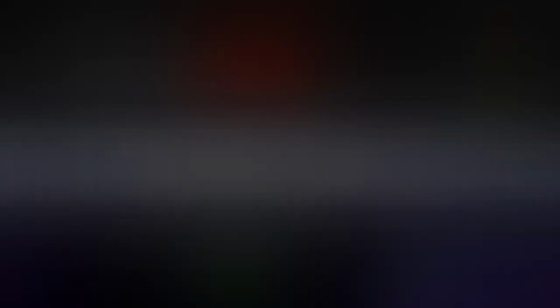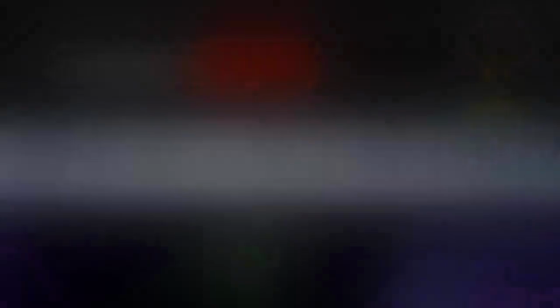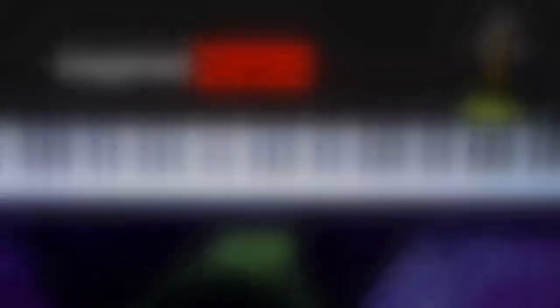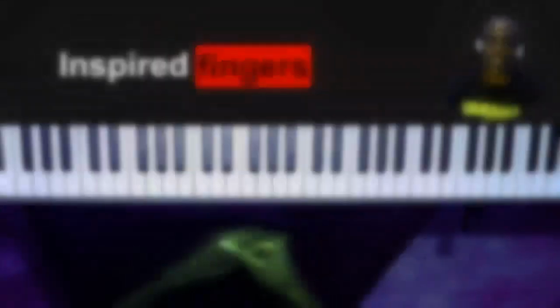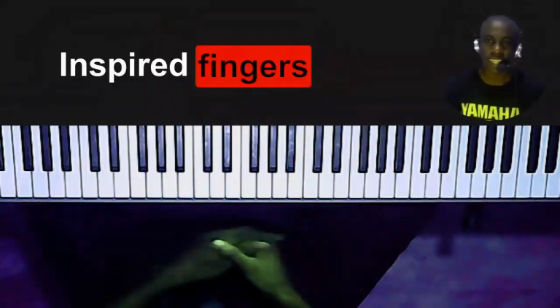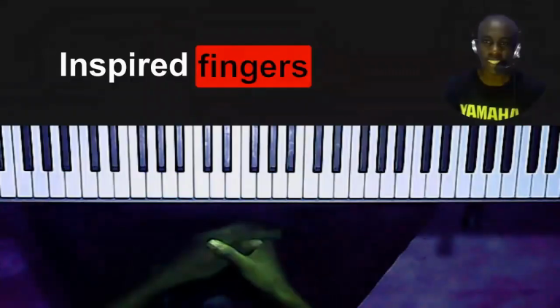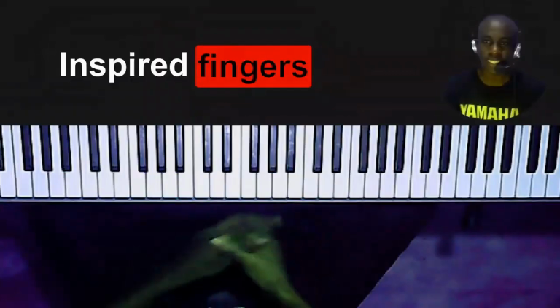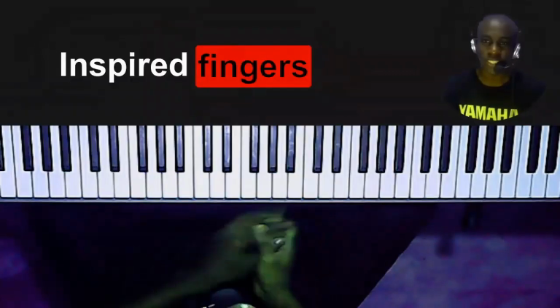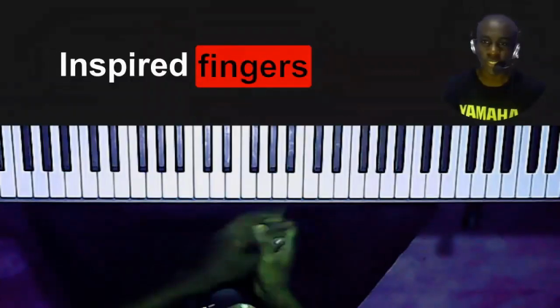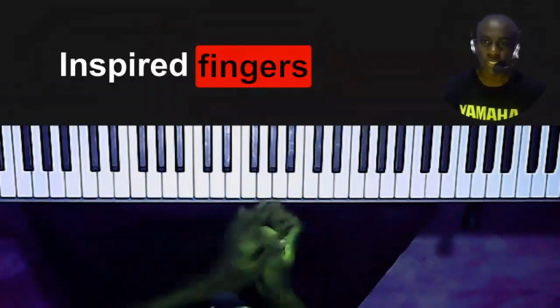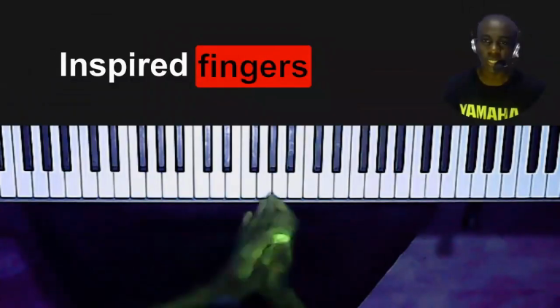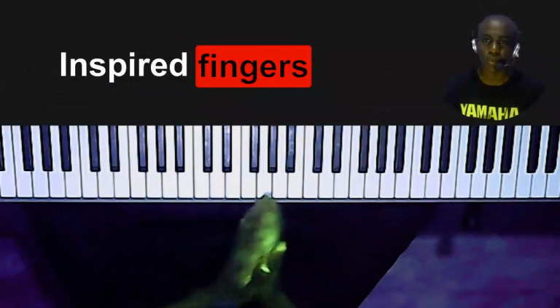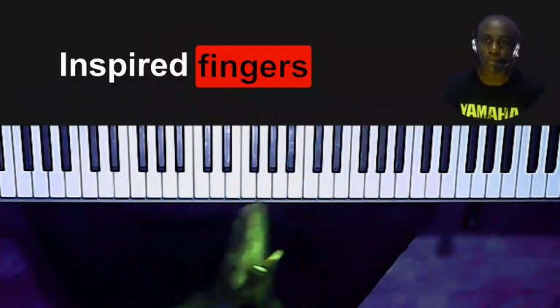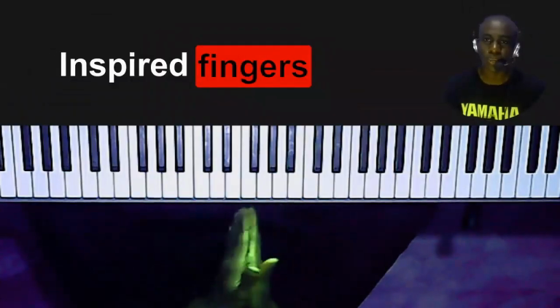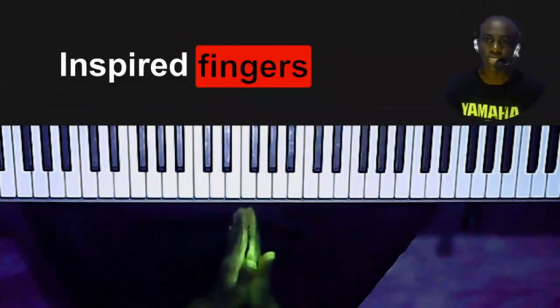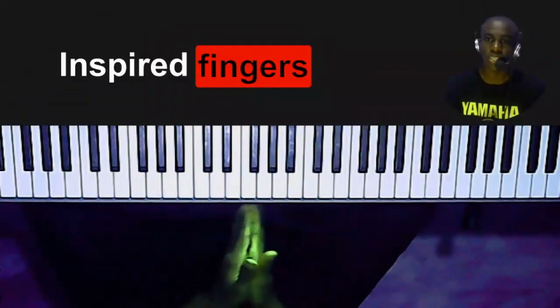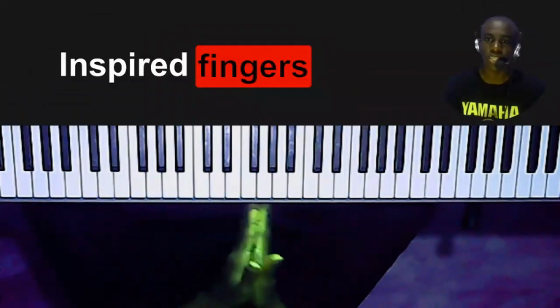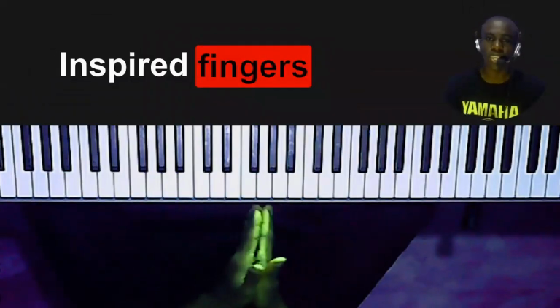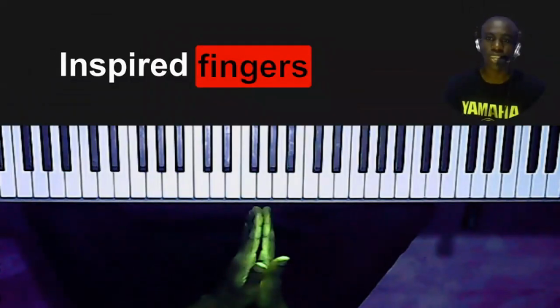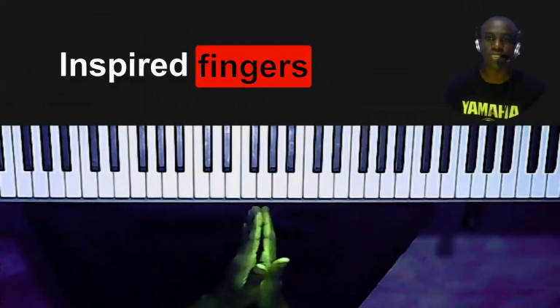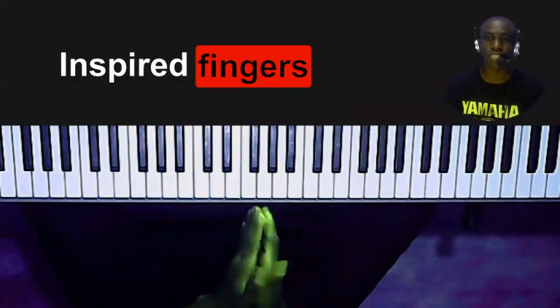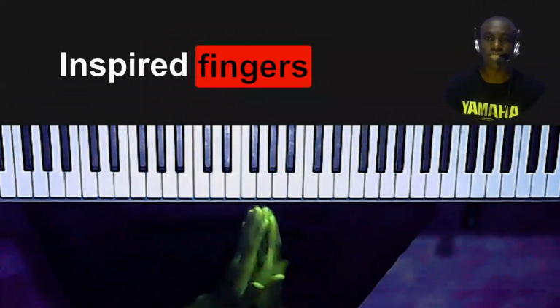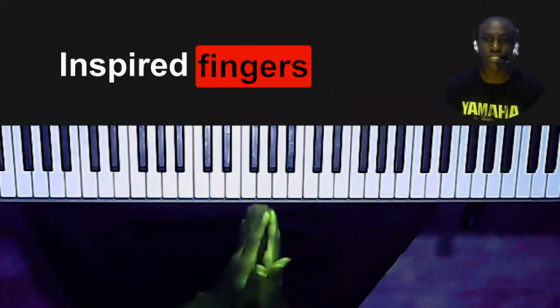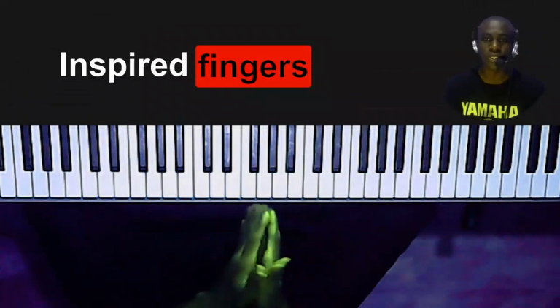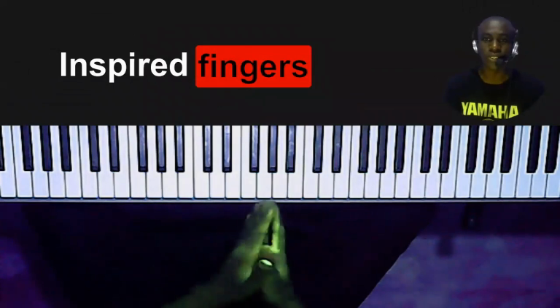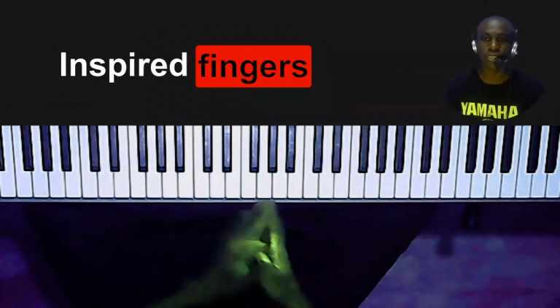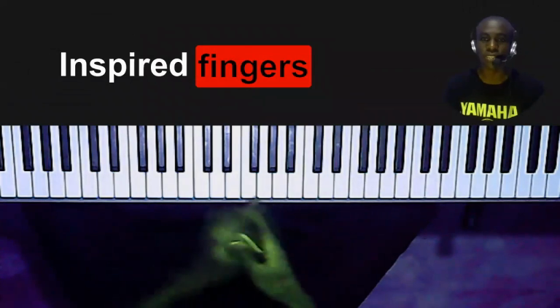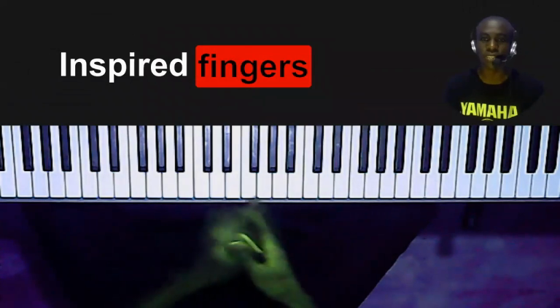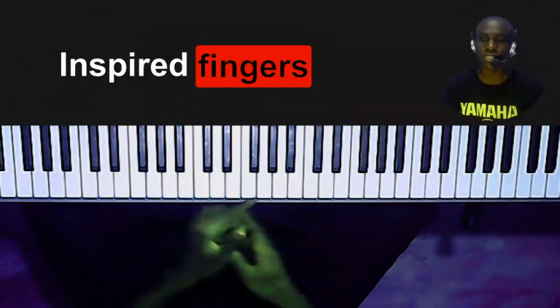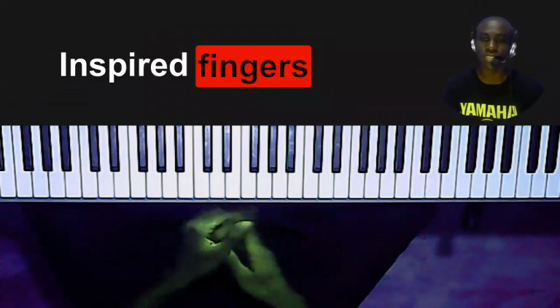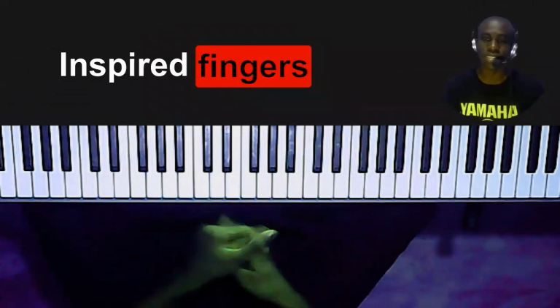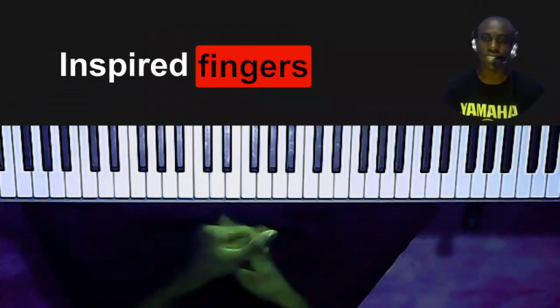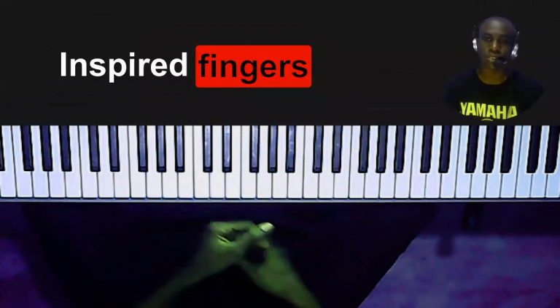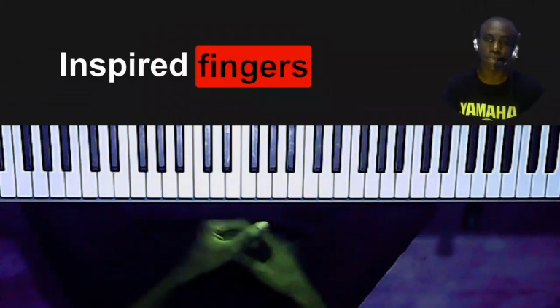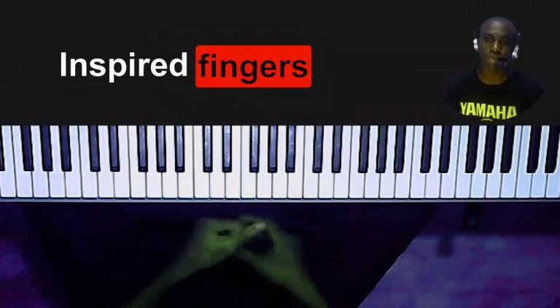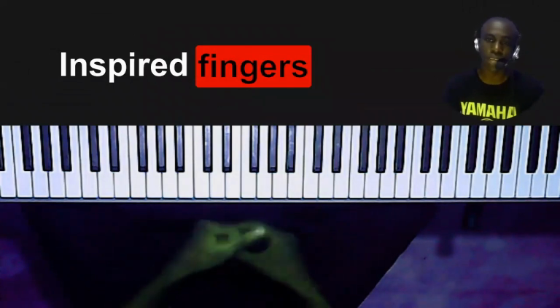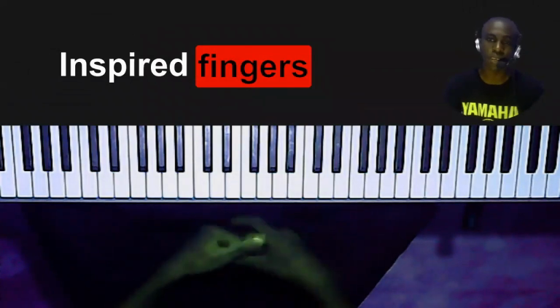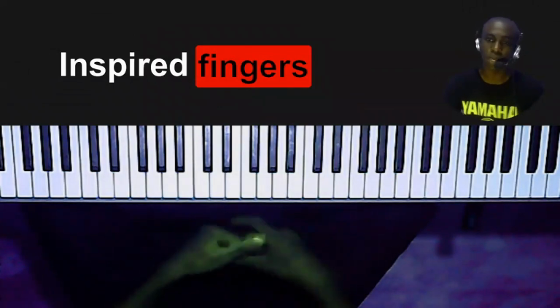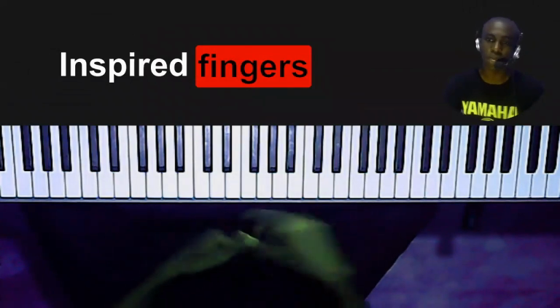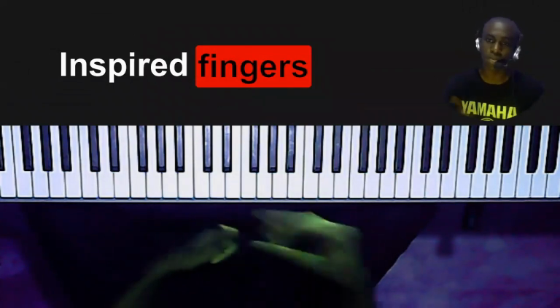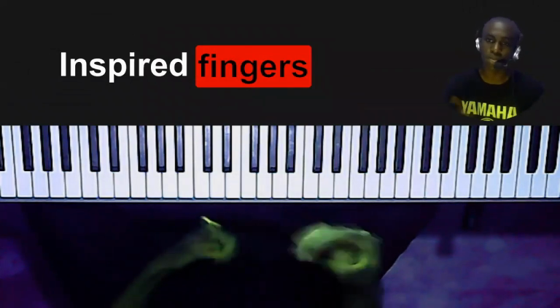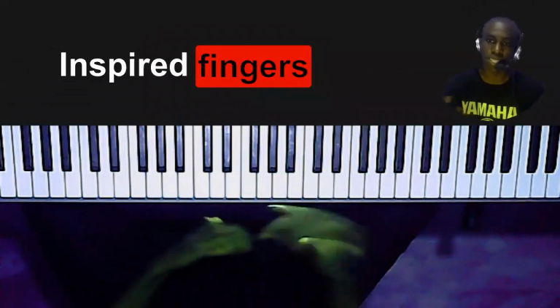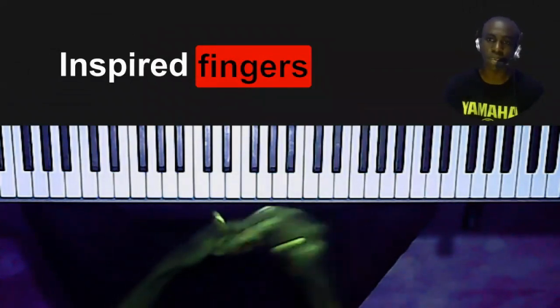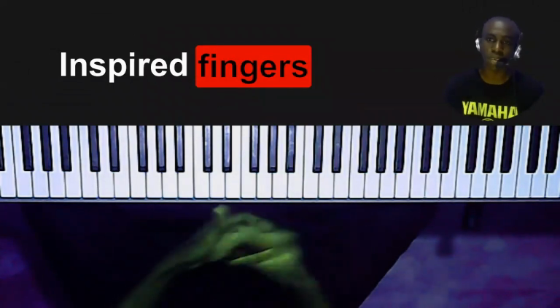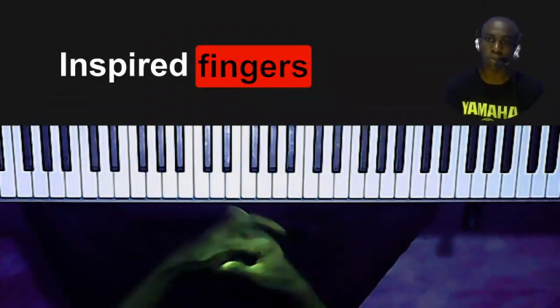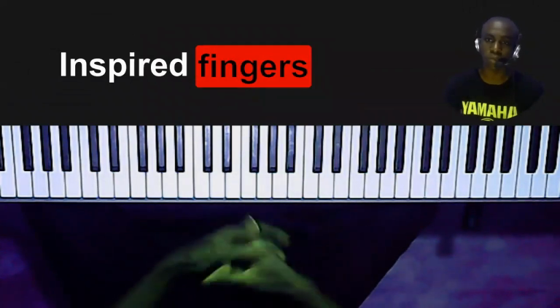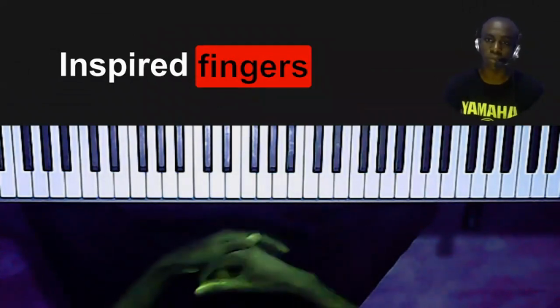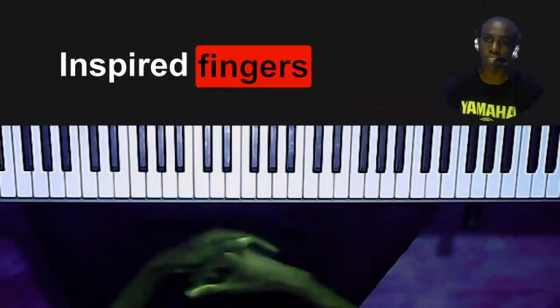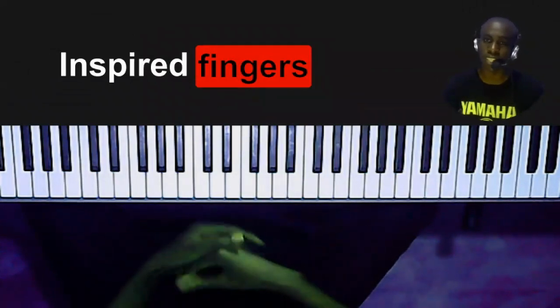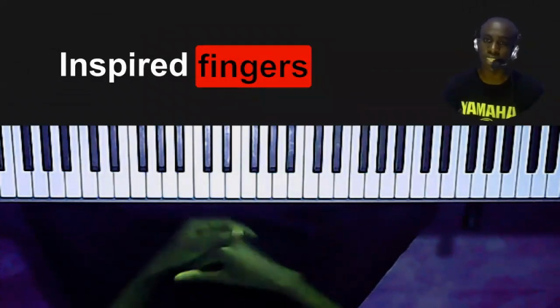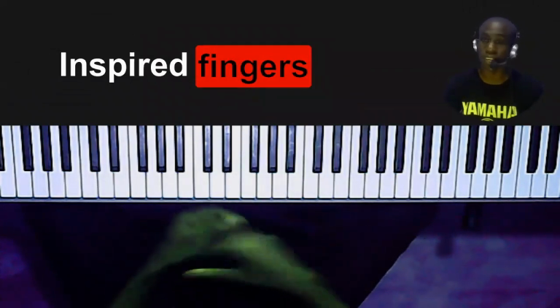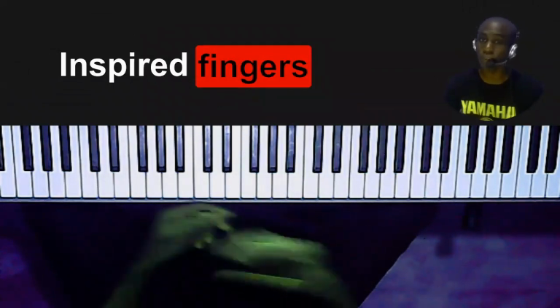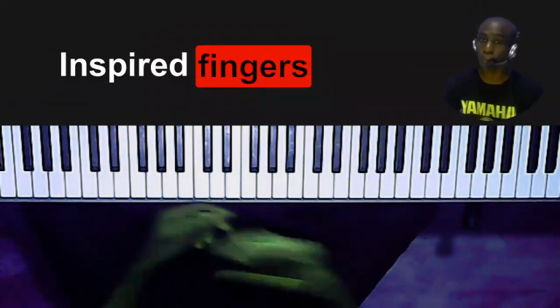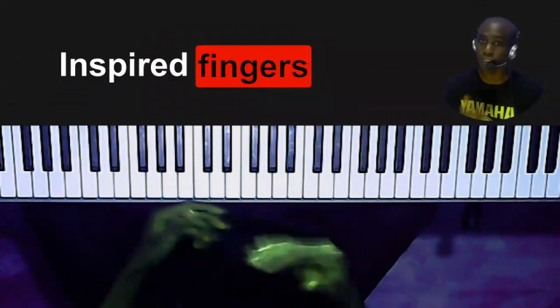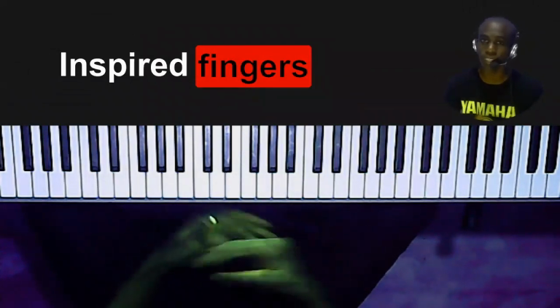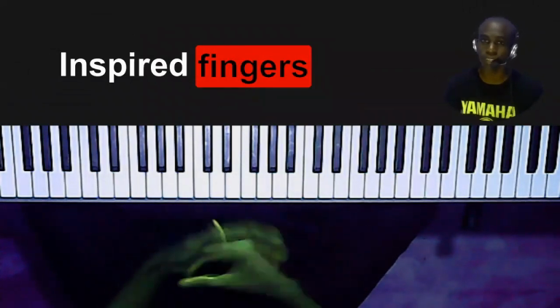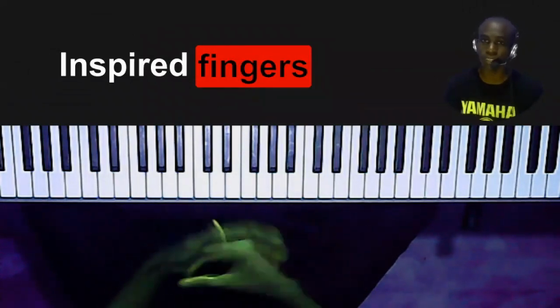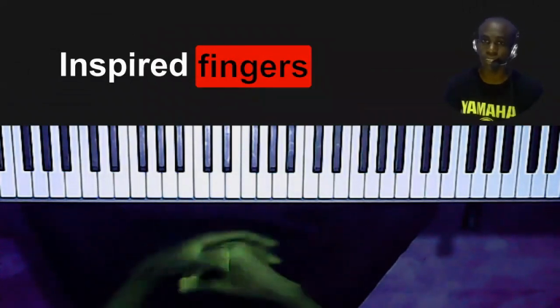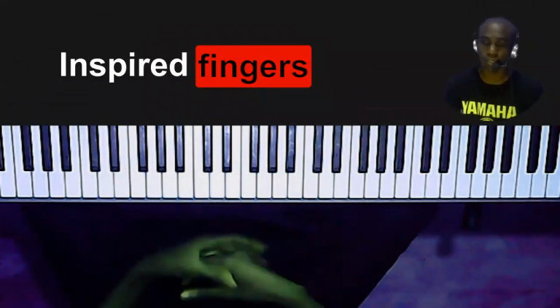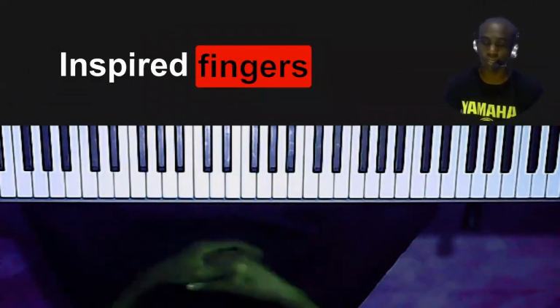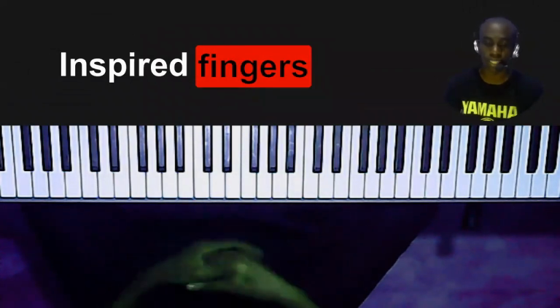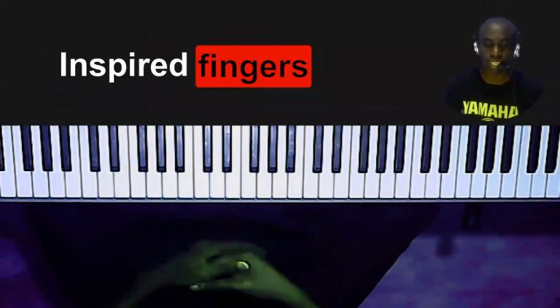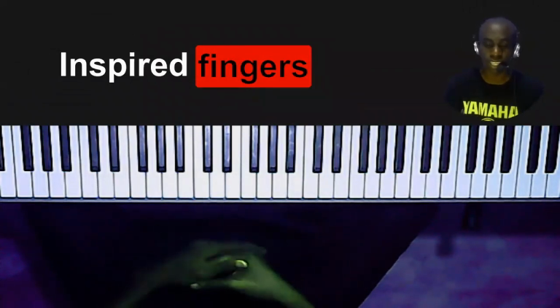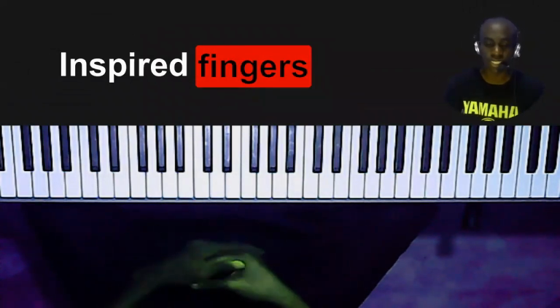Hi guys, it's Joshua once more and today I want to show you one of the things that I do on the piano that makes me sound more fluent across several different keys.